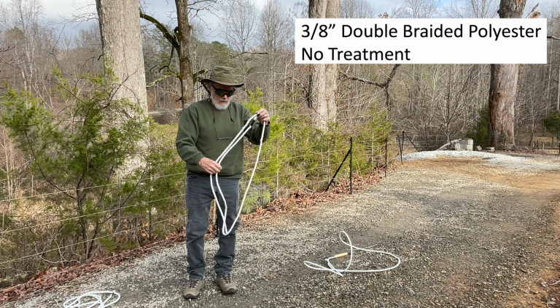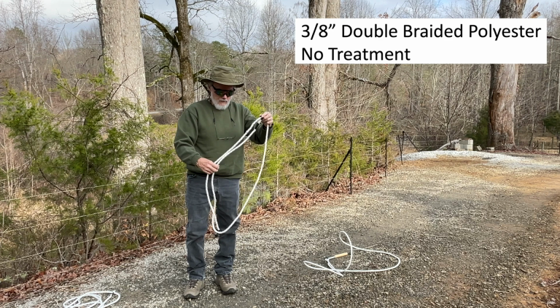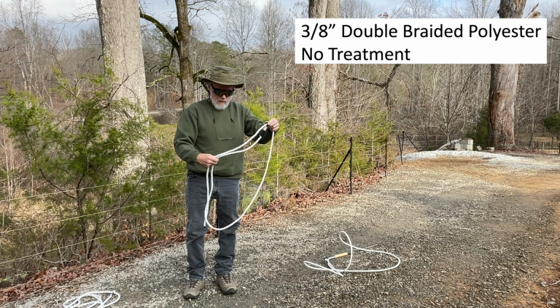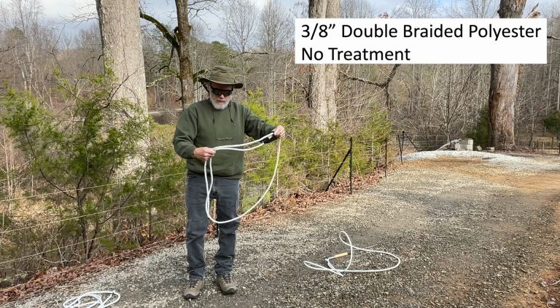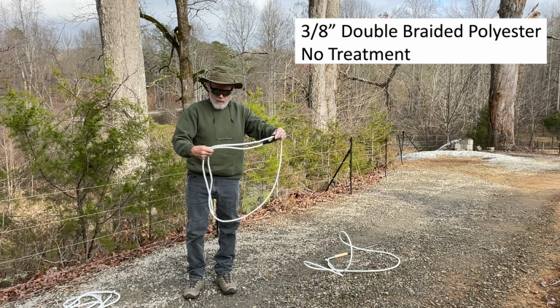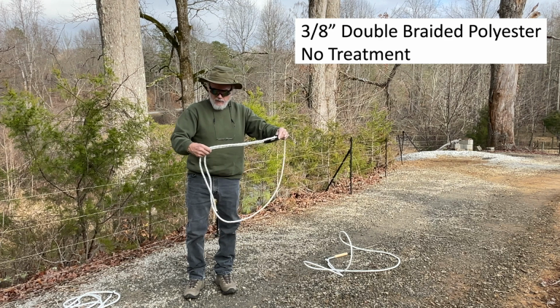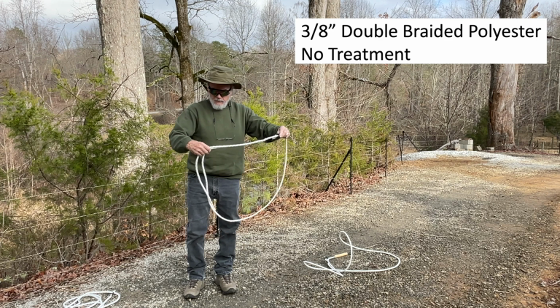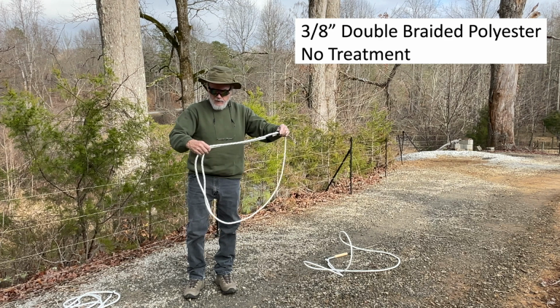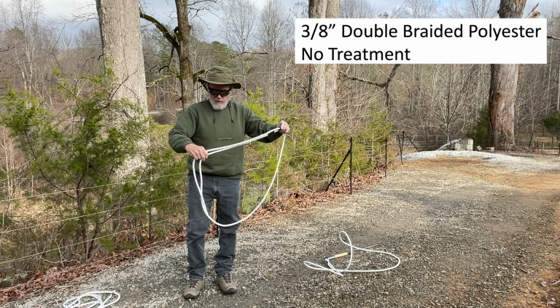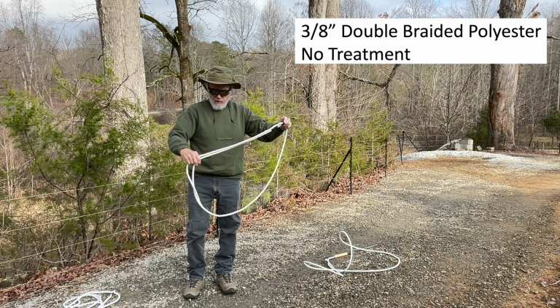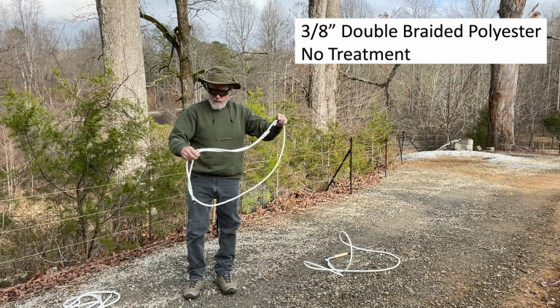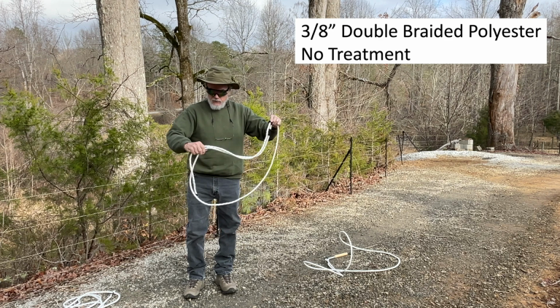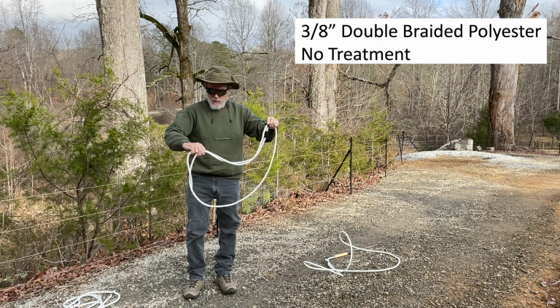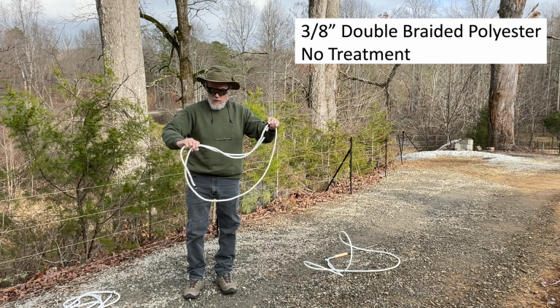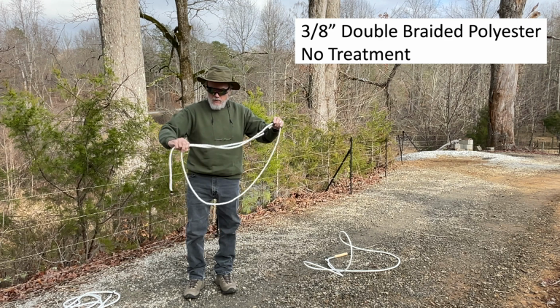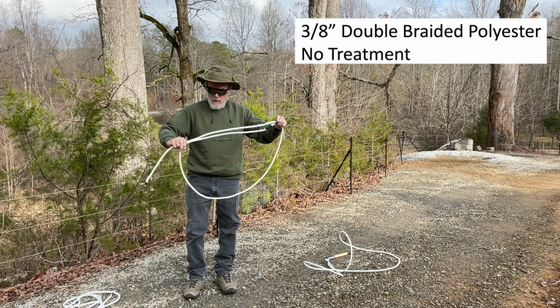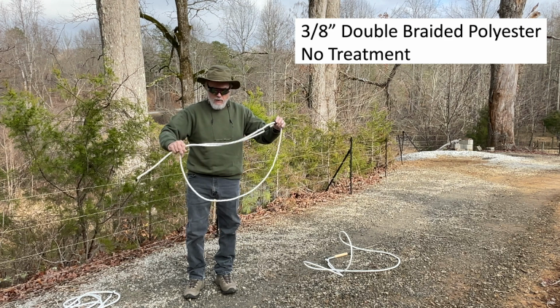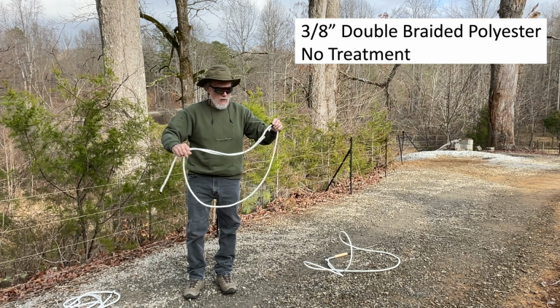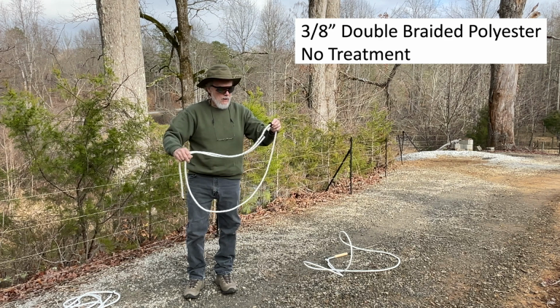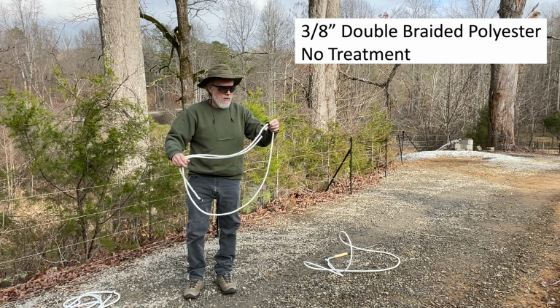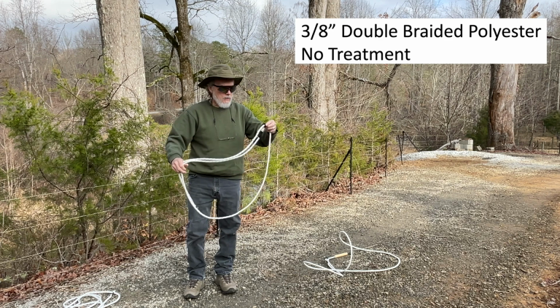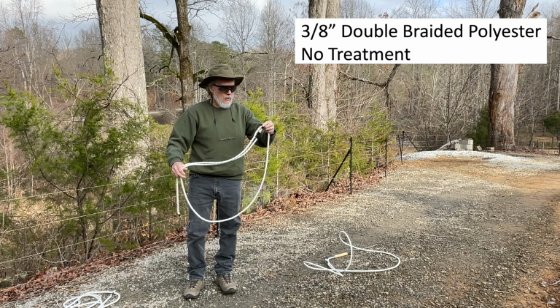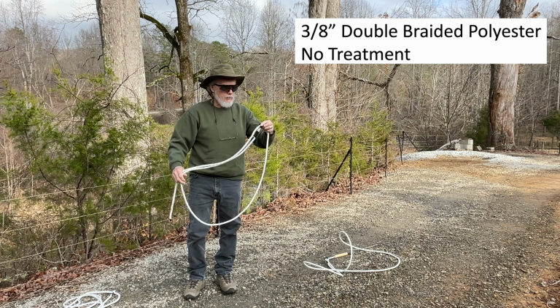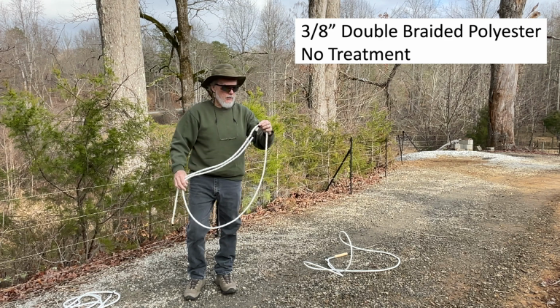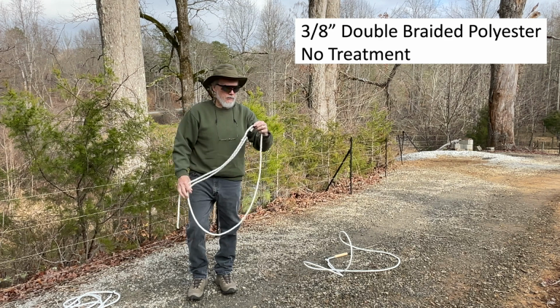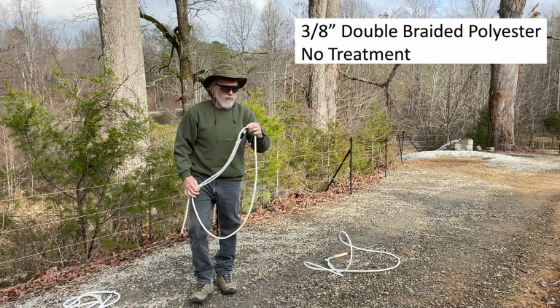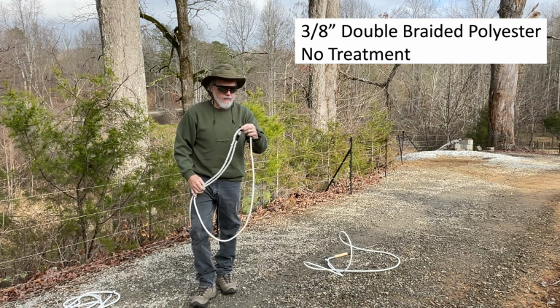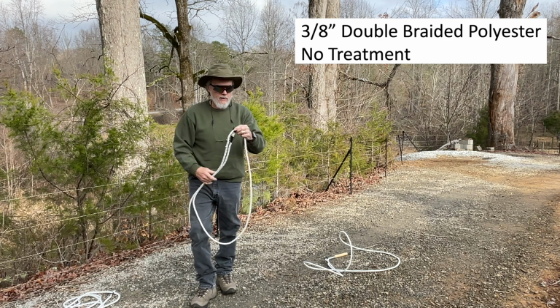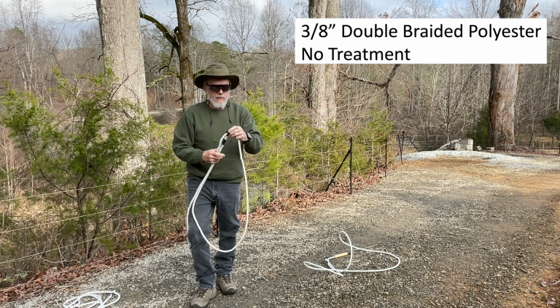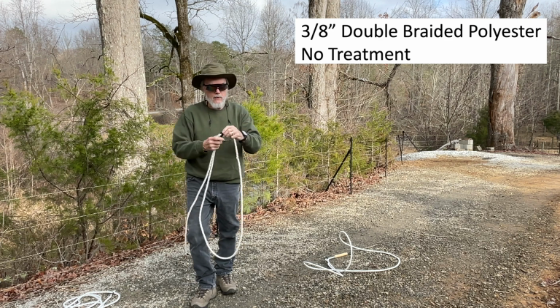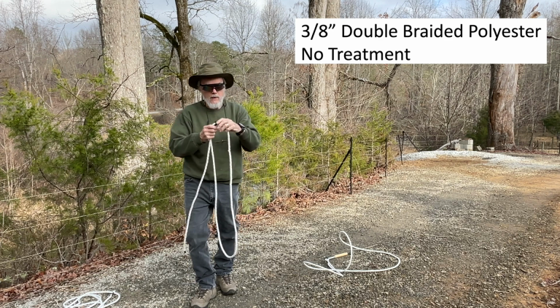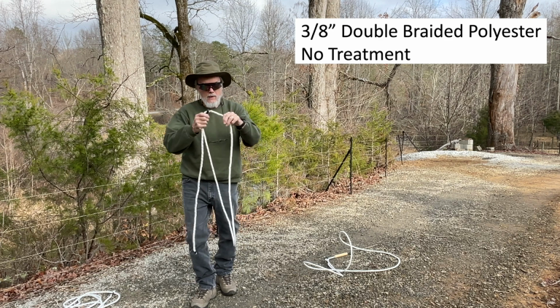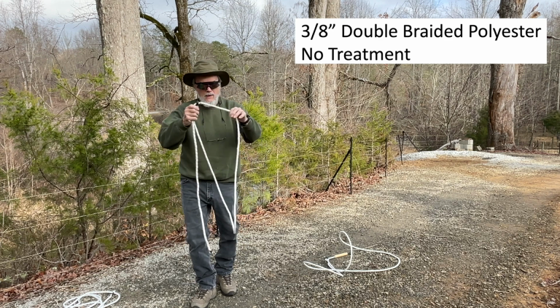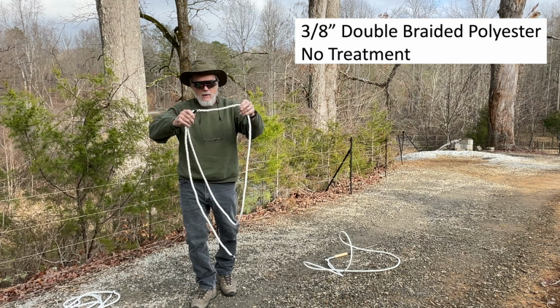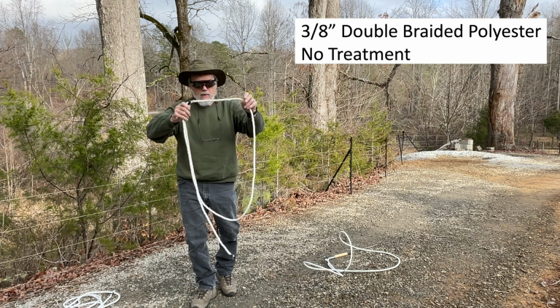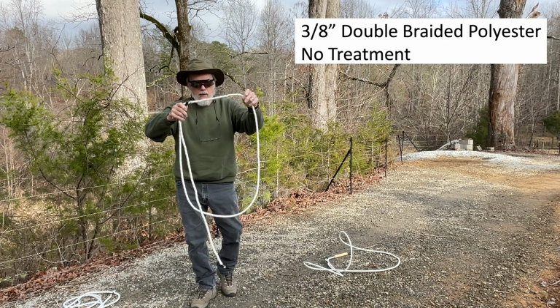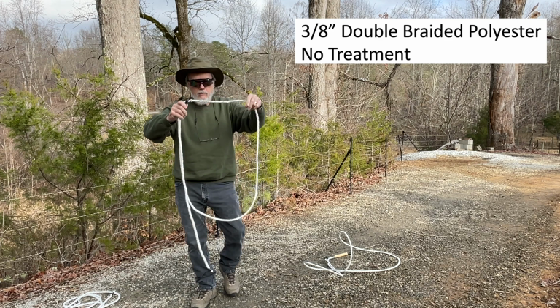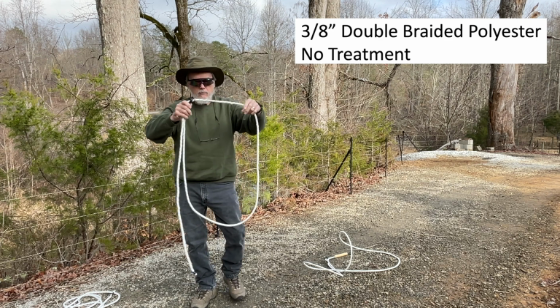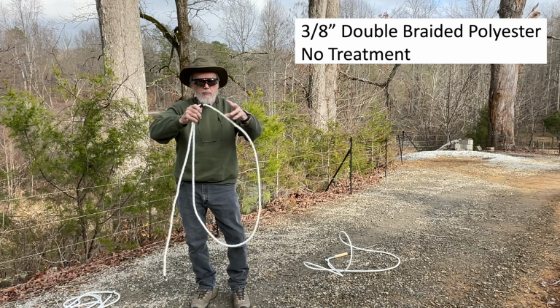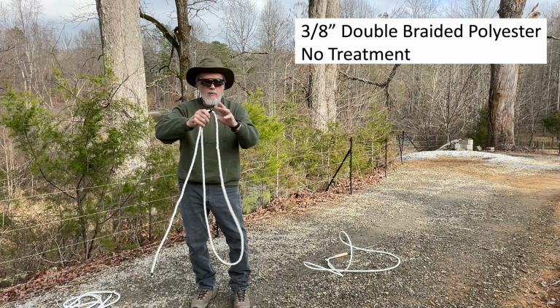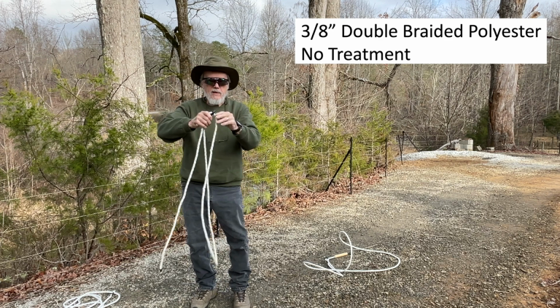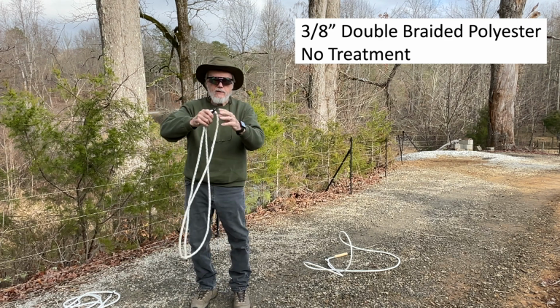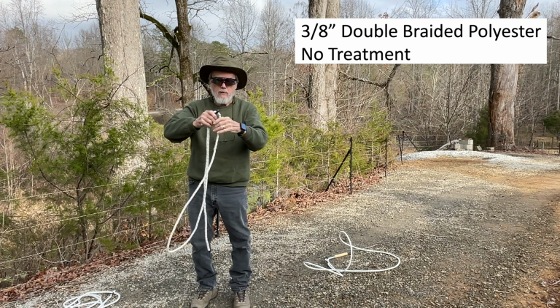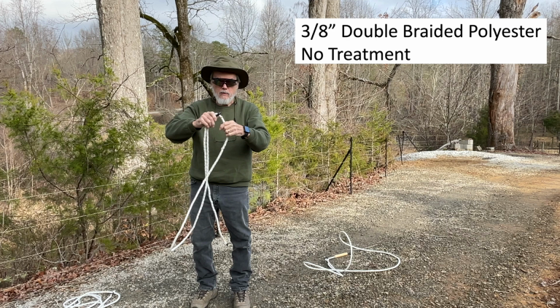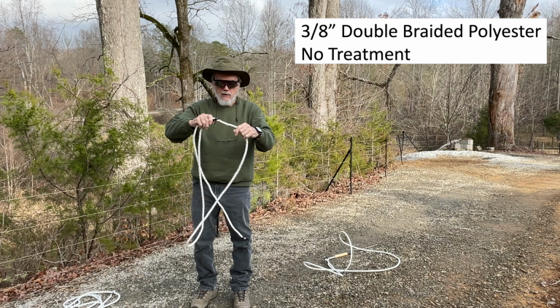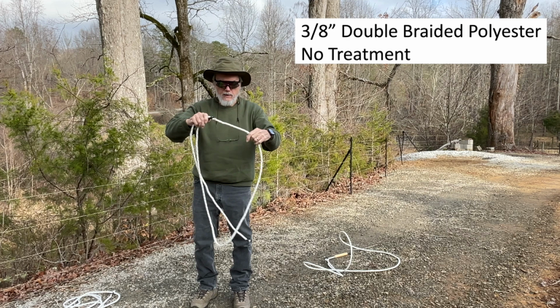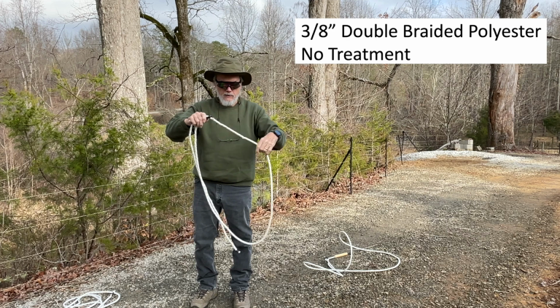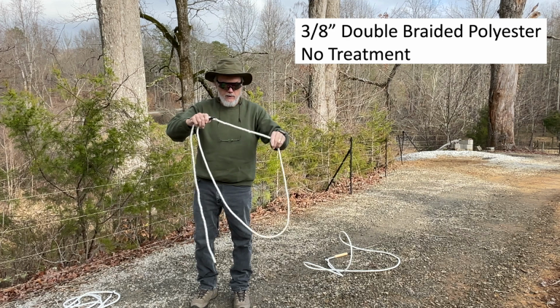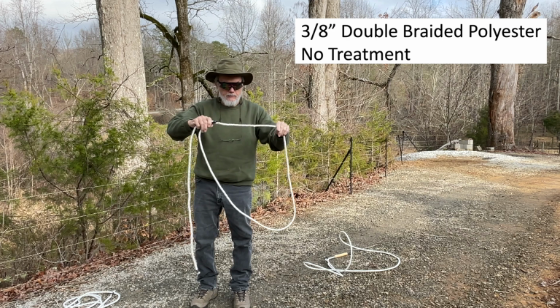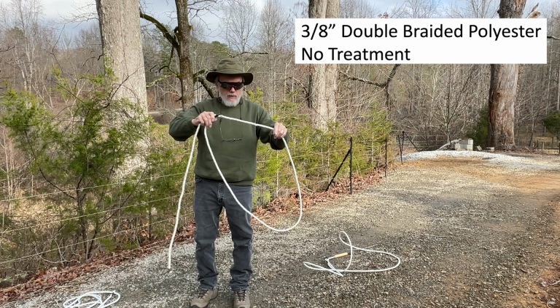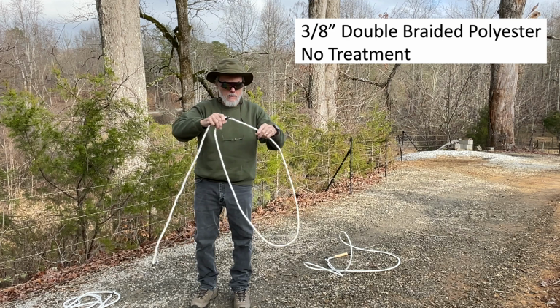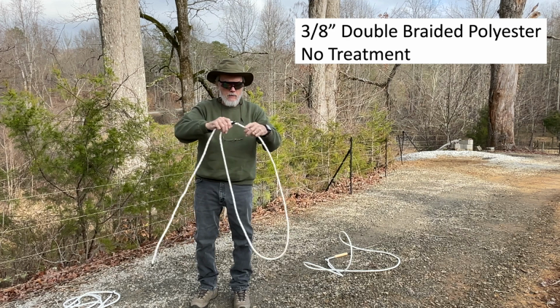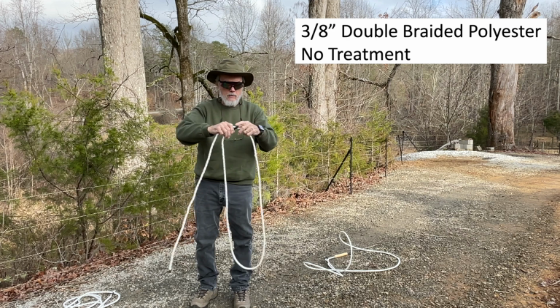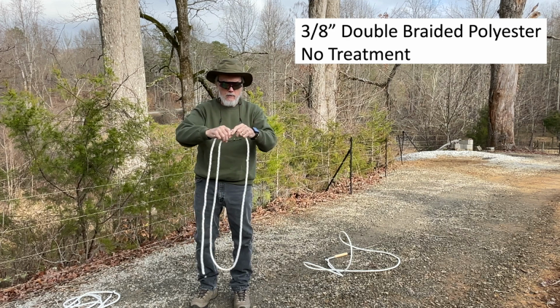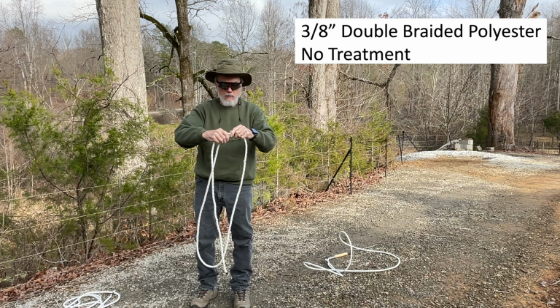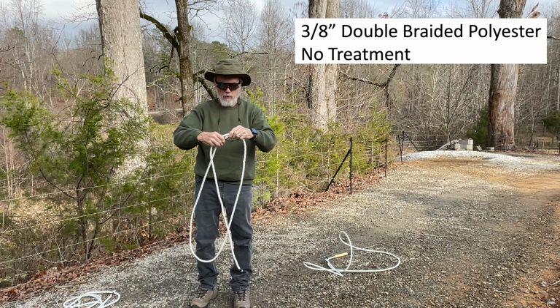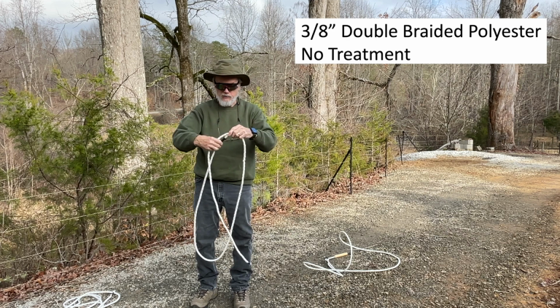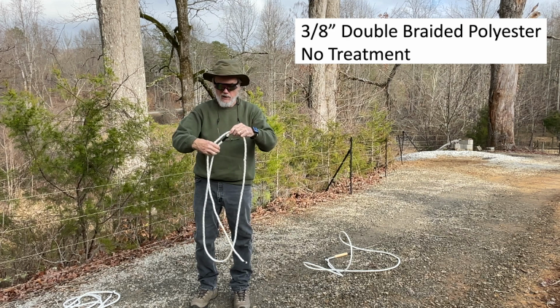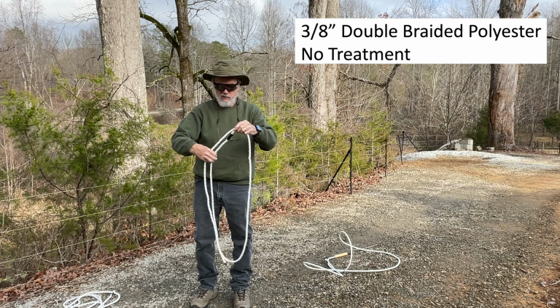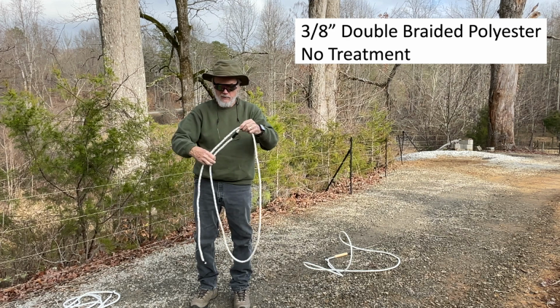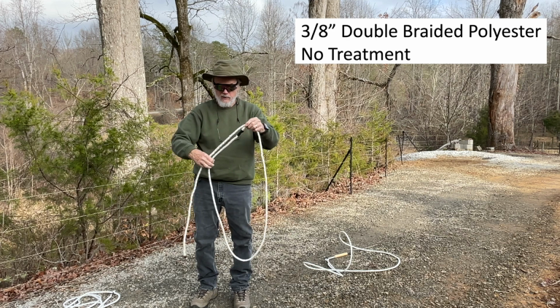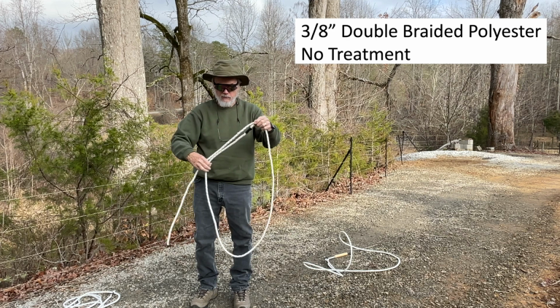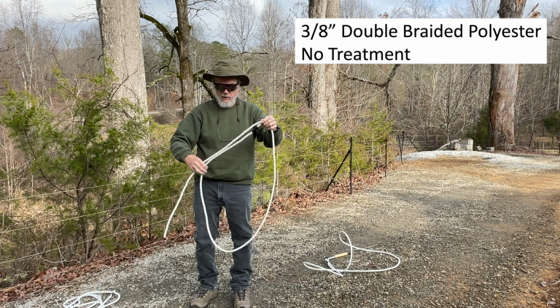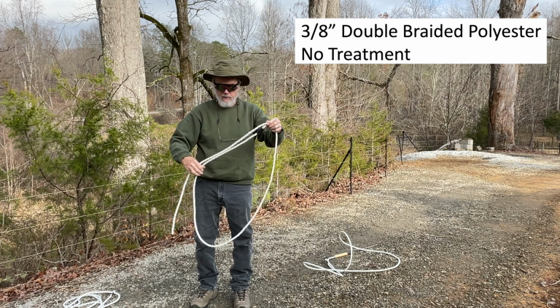This is double-braid polyester with a little polyurethane - single treatment. I've got a rubber band here to kind of keep the loop size about right.